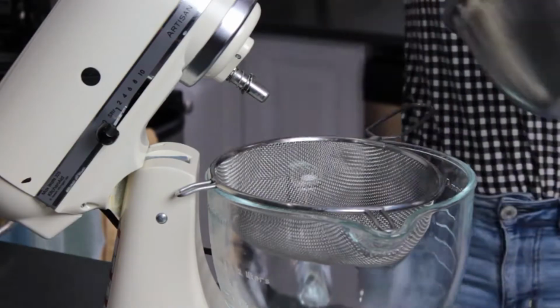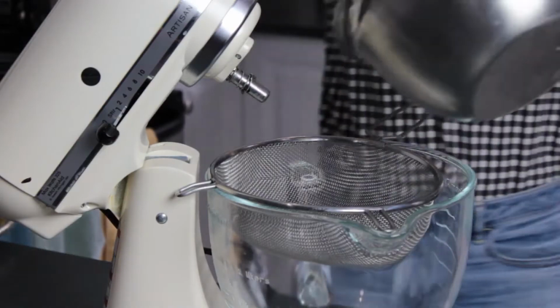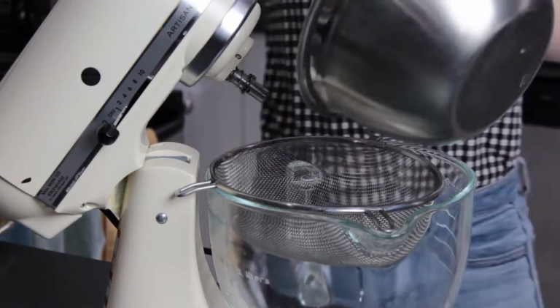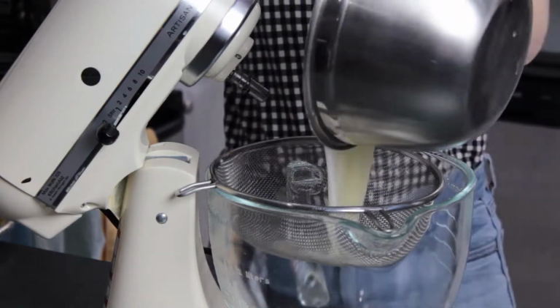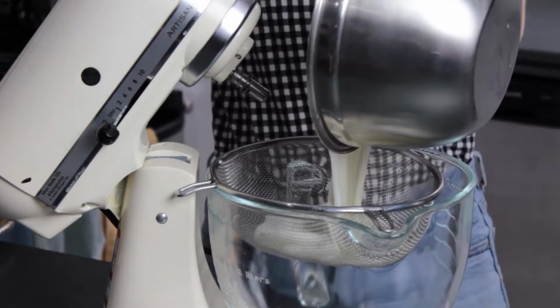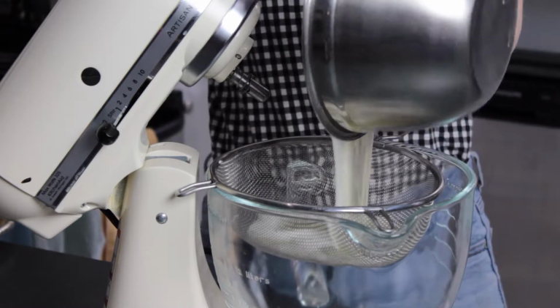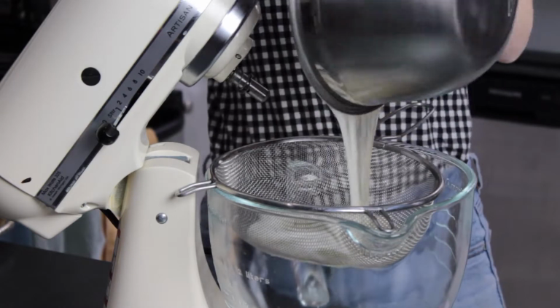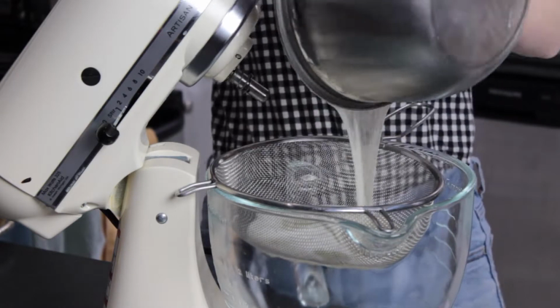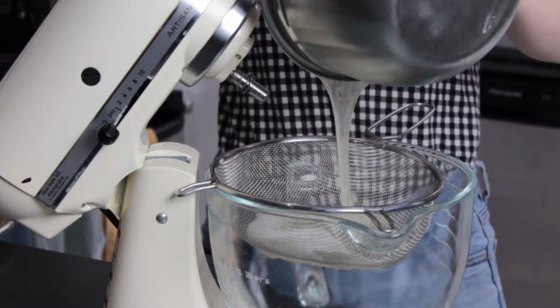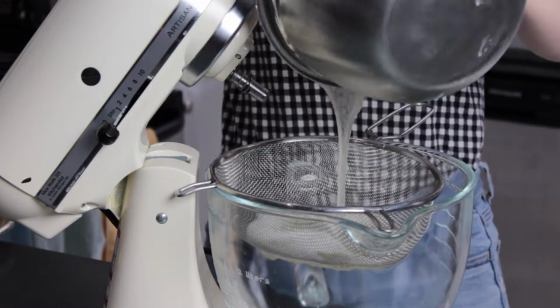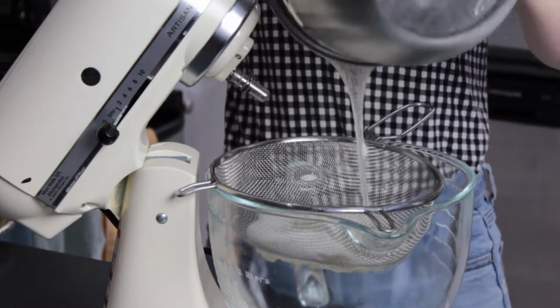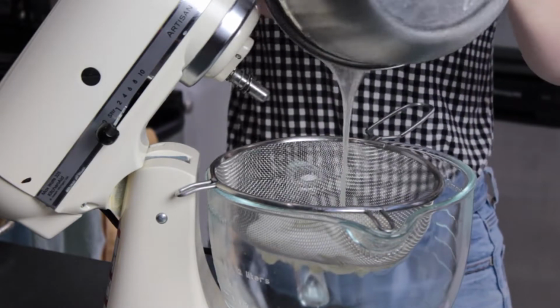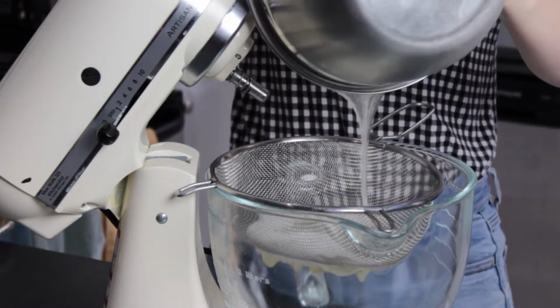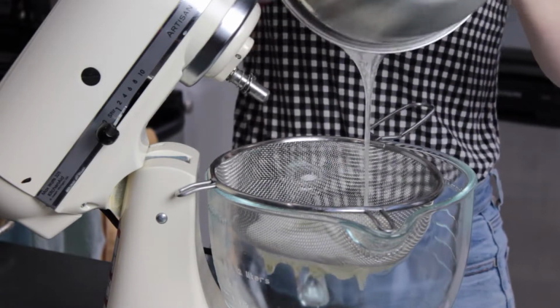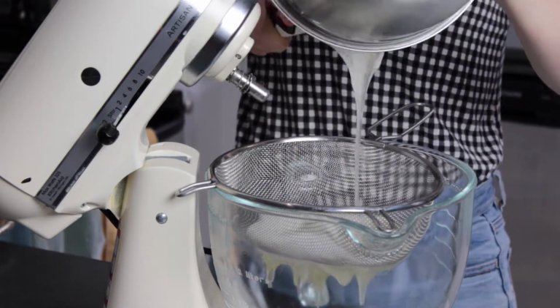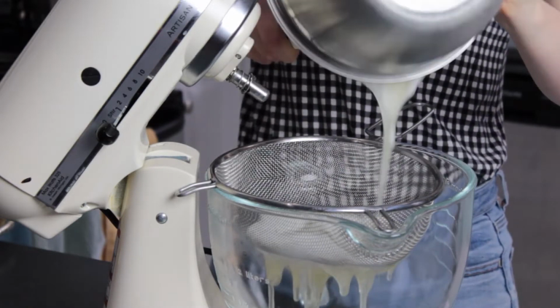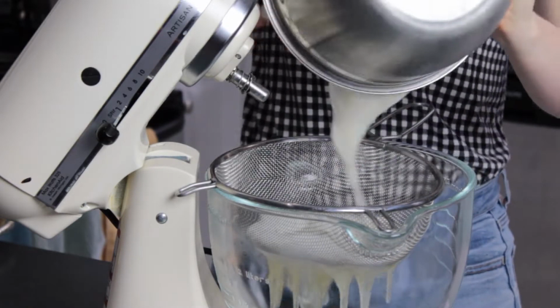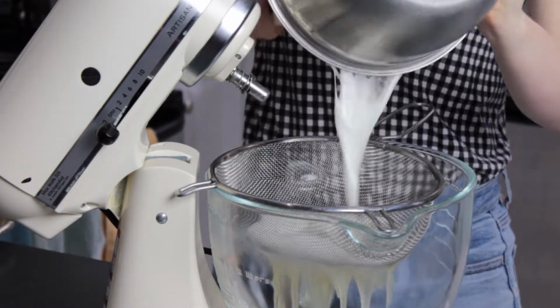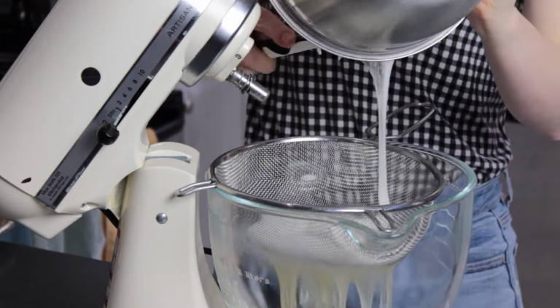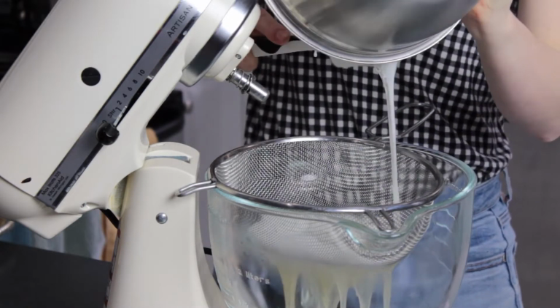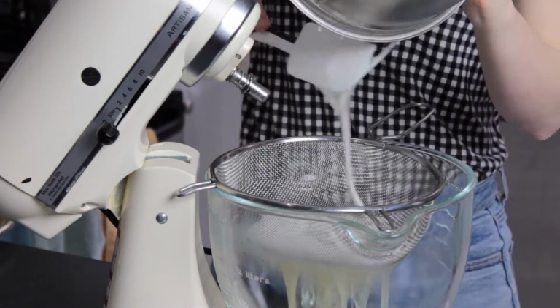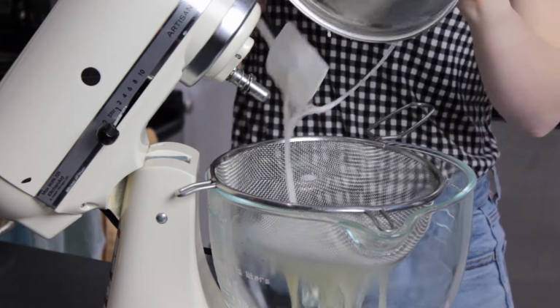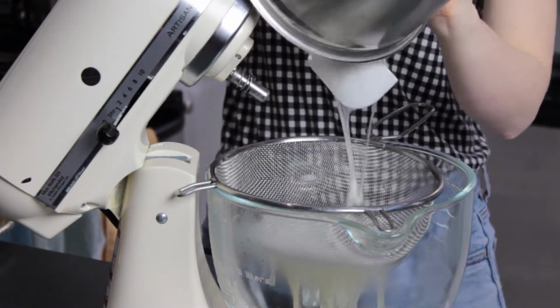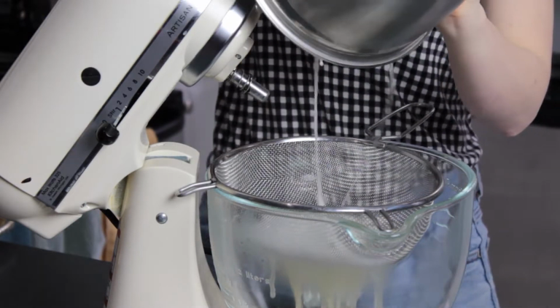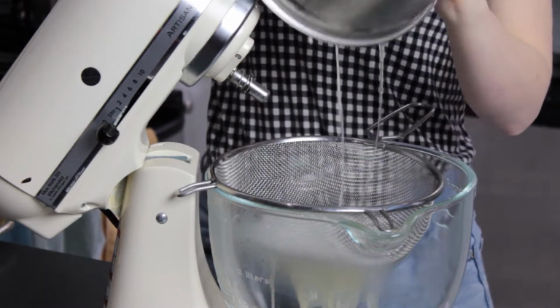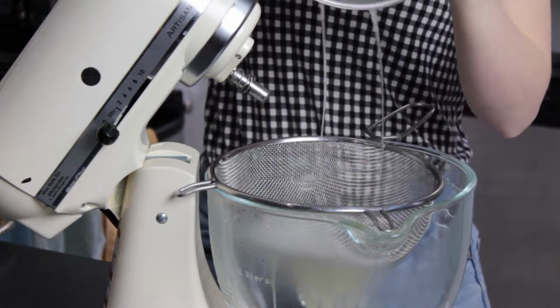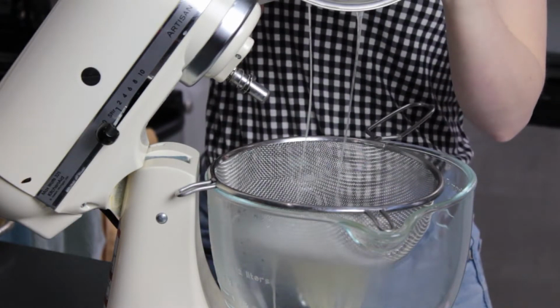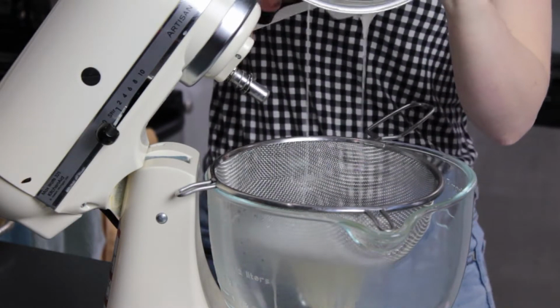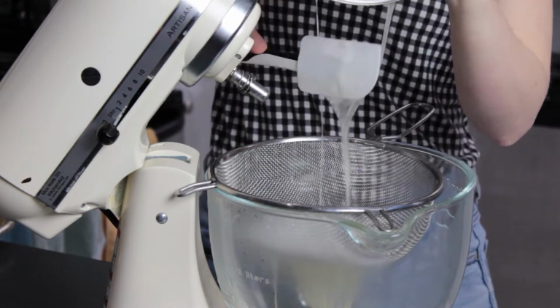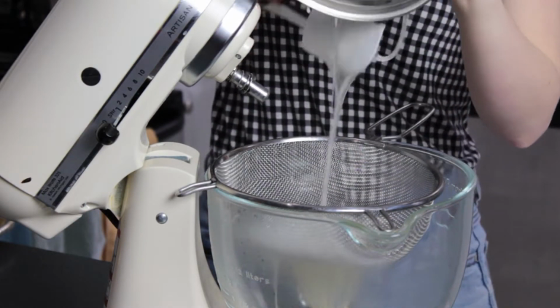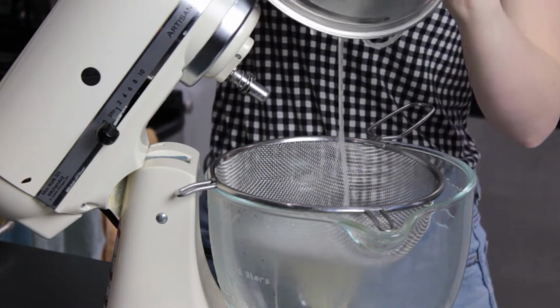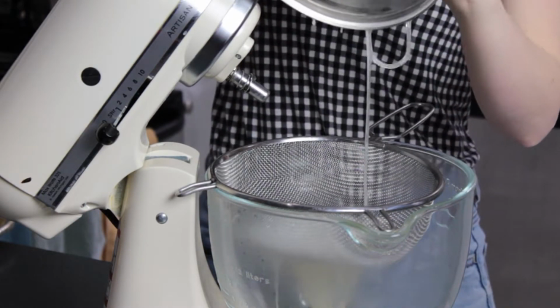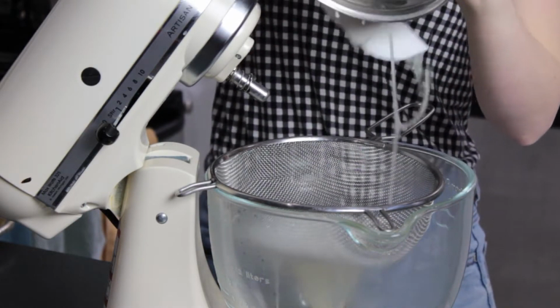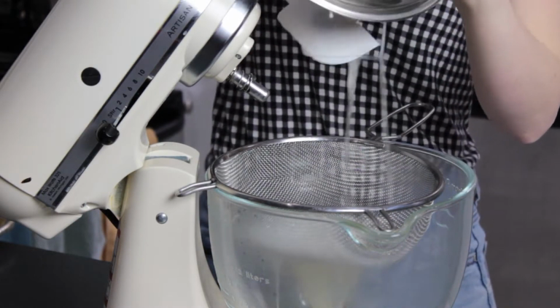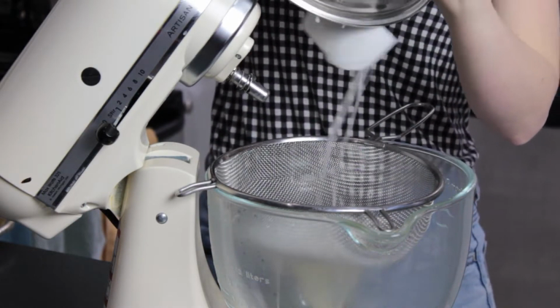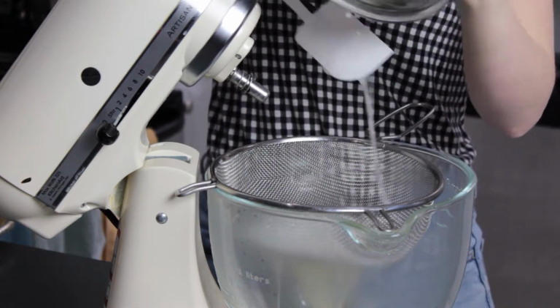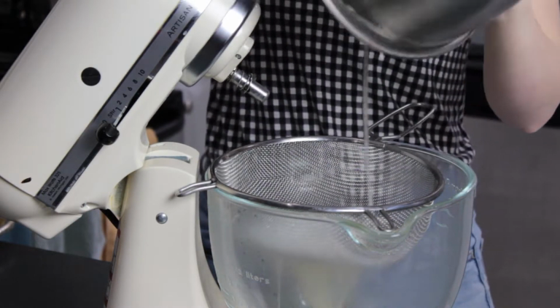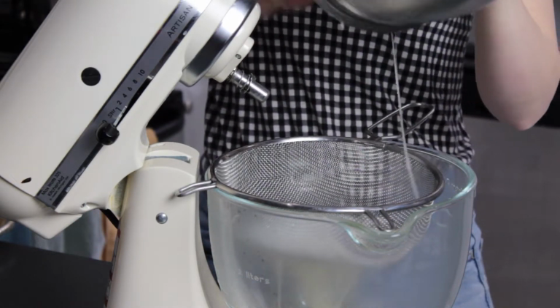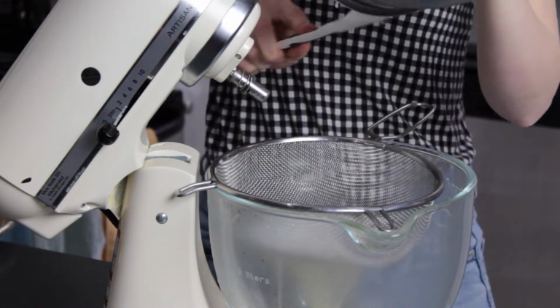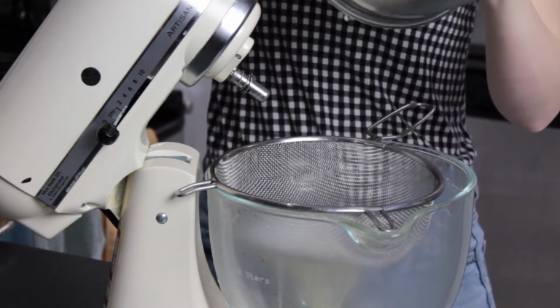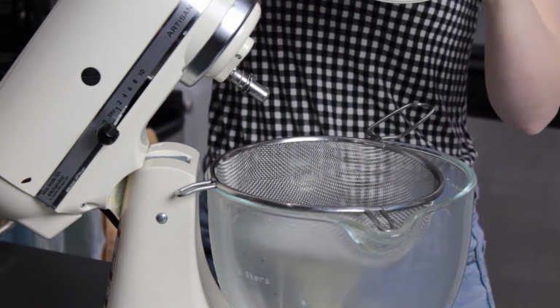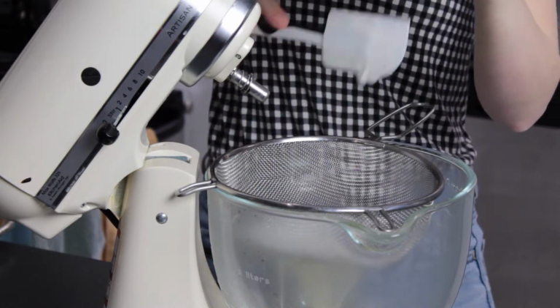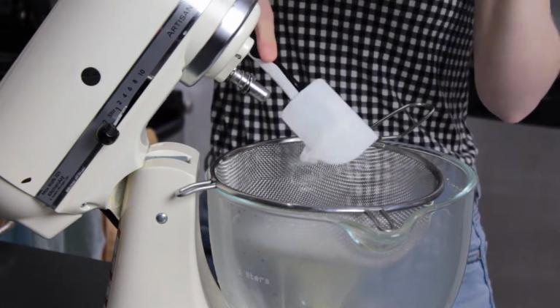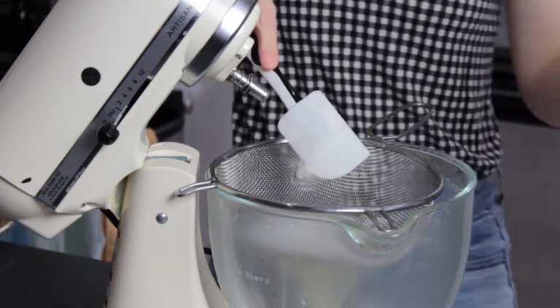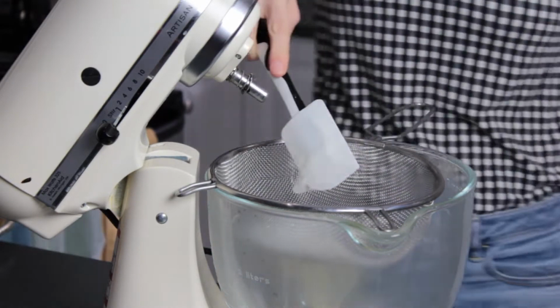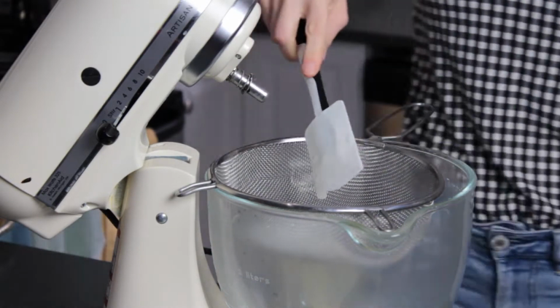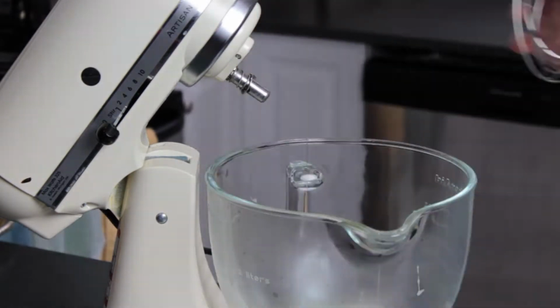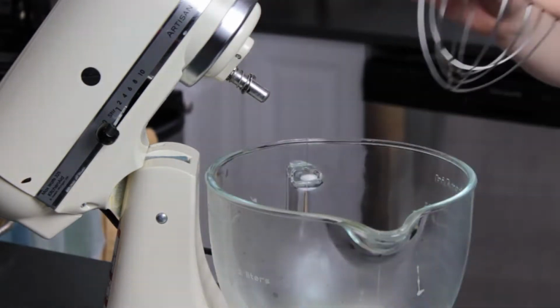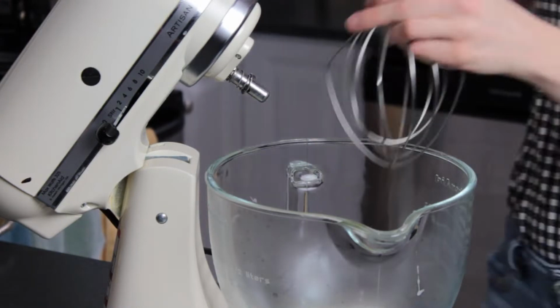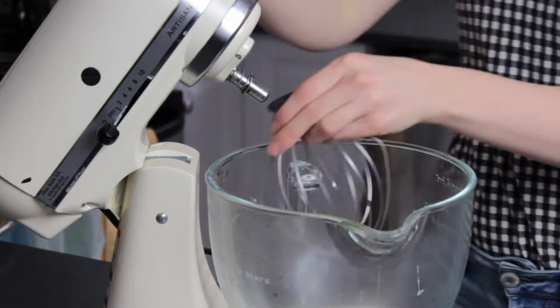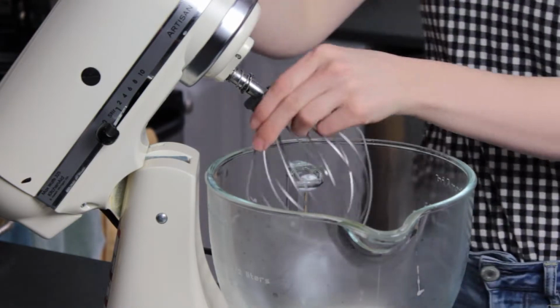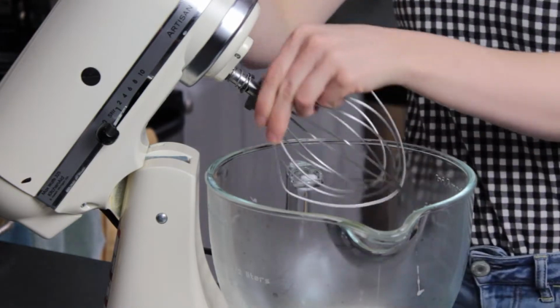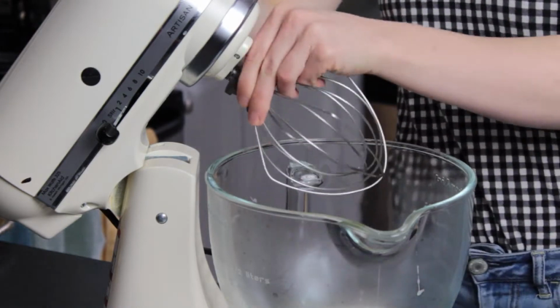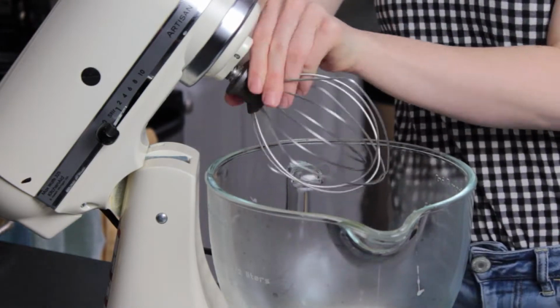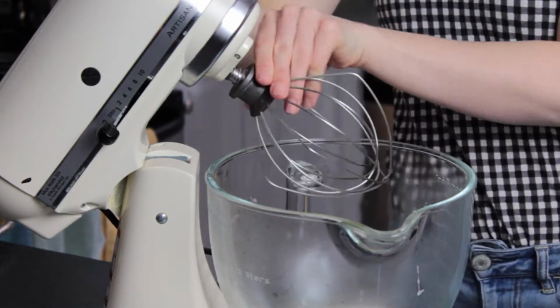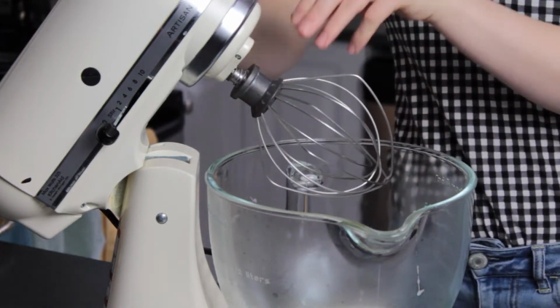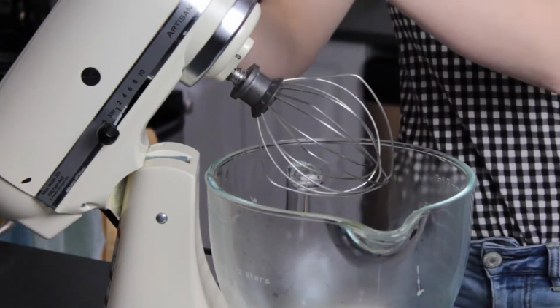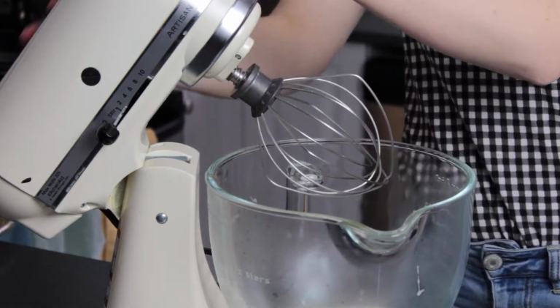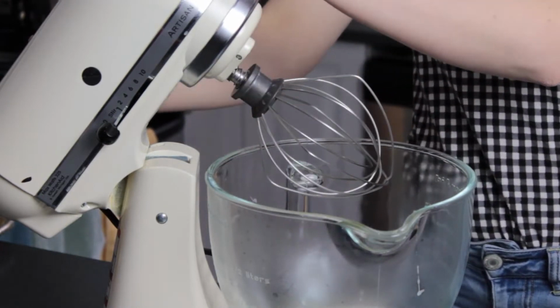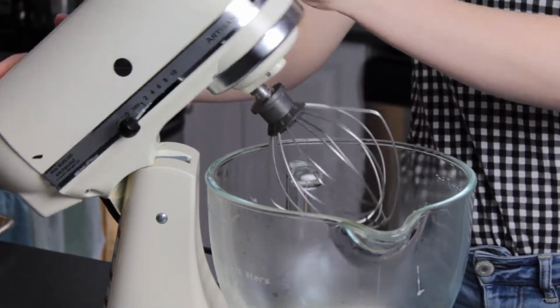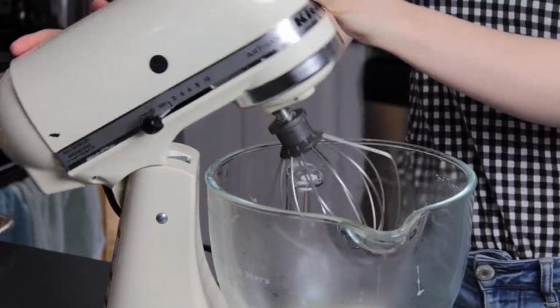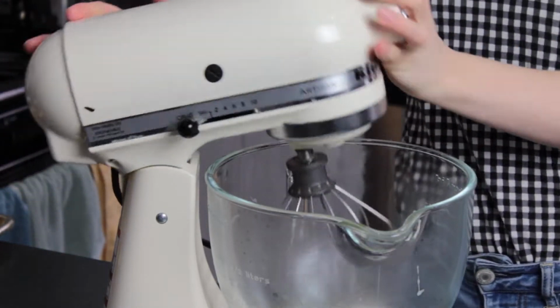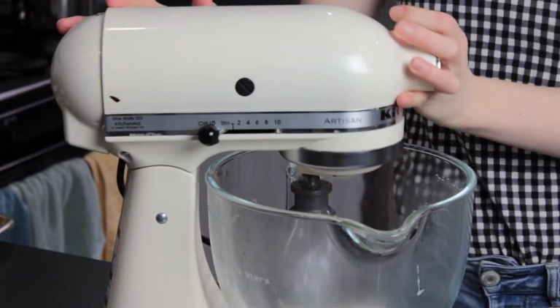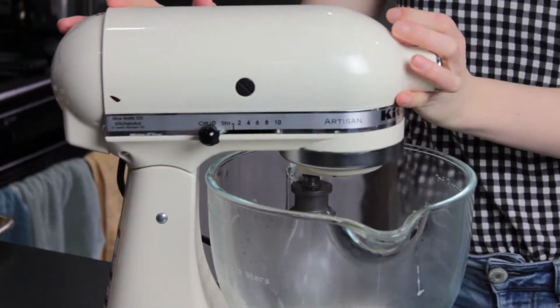Transfer the mixture into the bowl of your stand mixer — I like to strain it, but that is optional. Then whip on high speed until stiff peaks form.